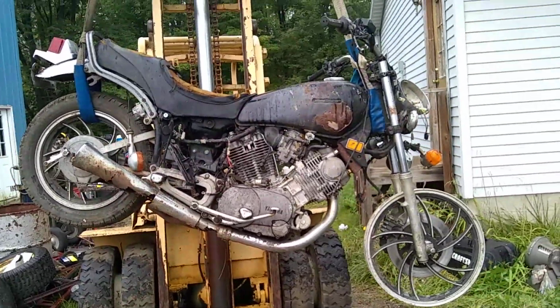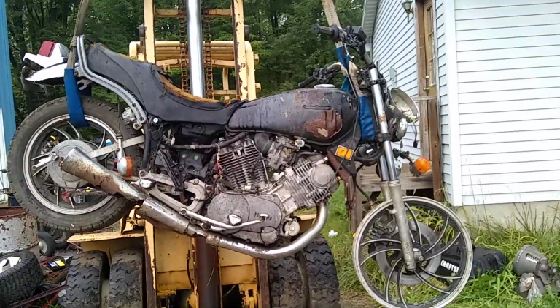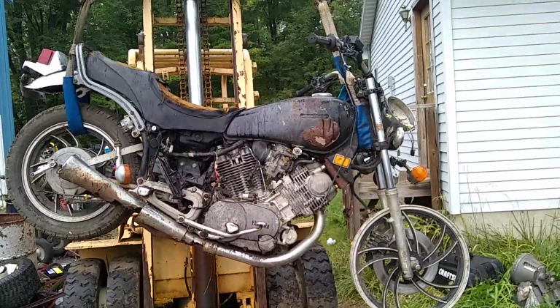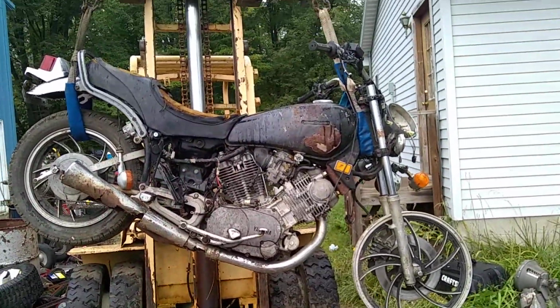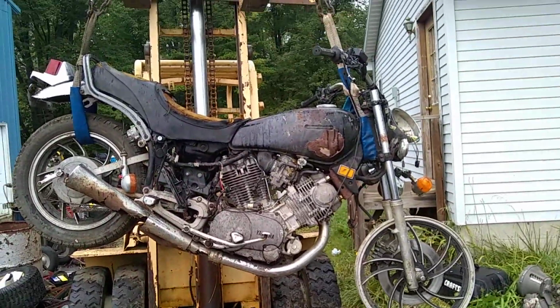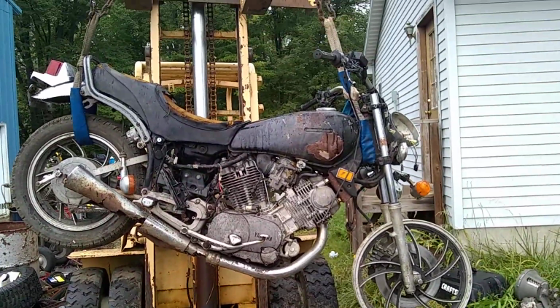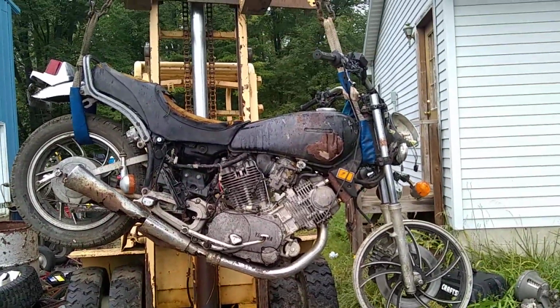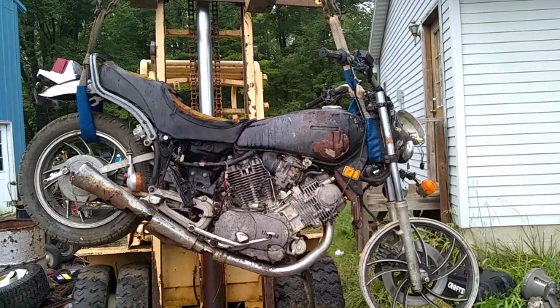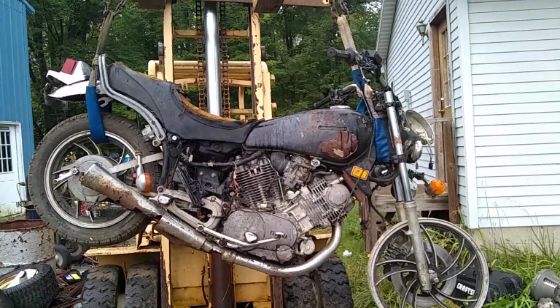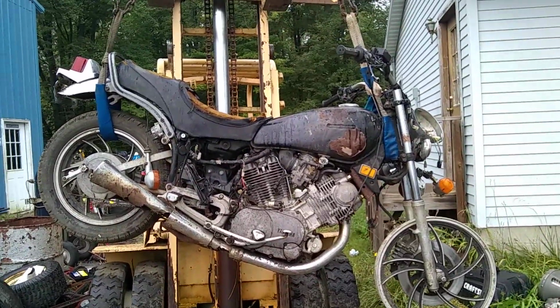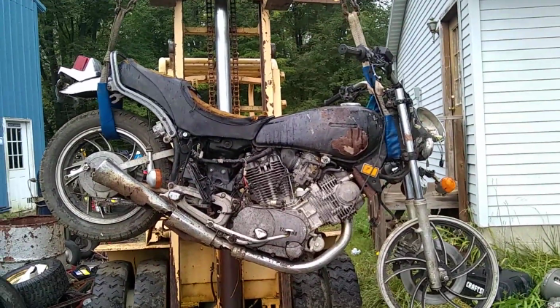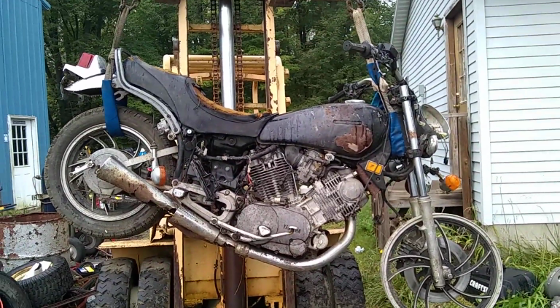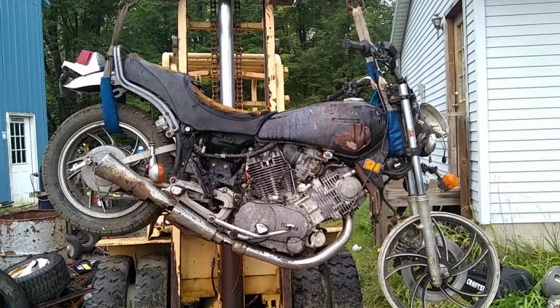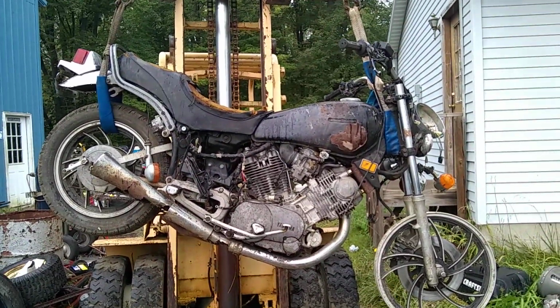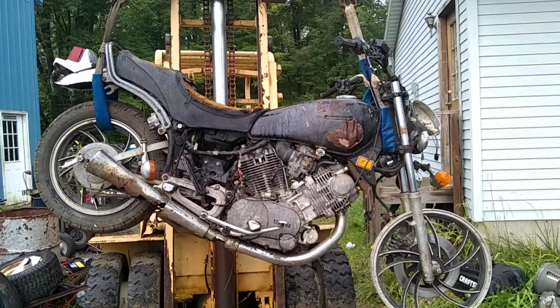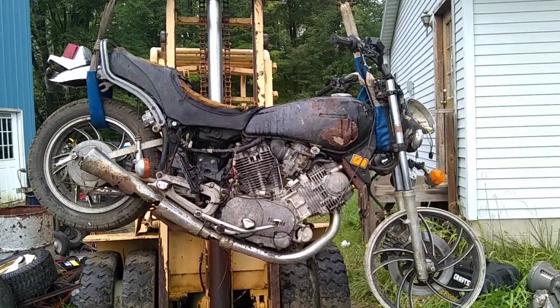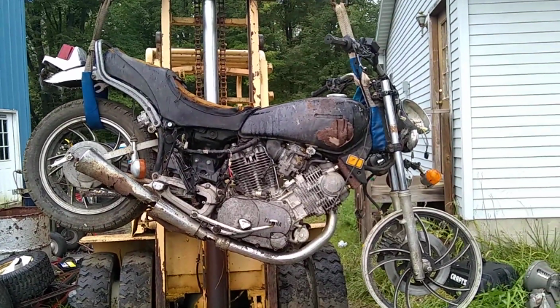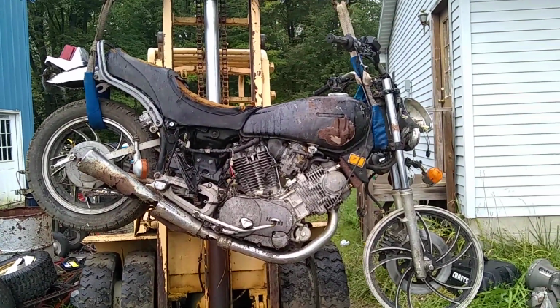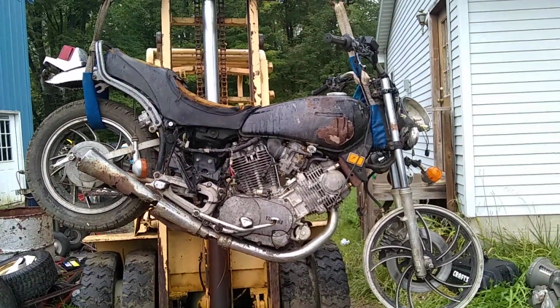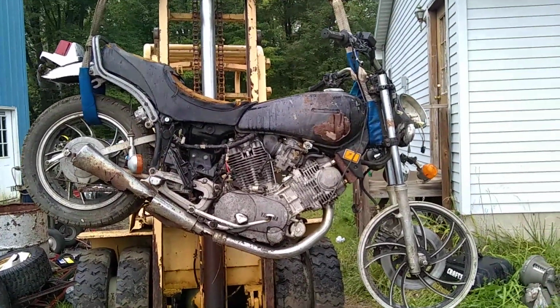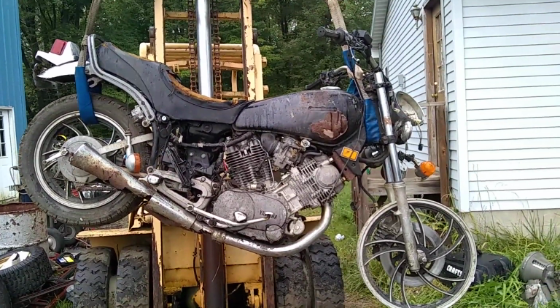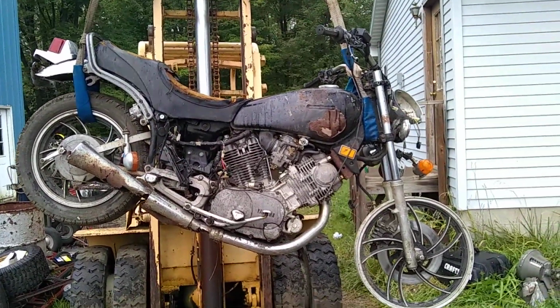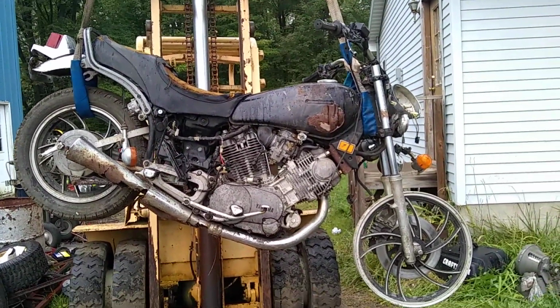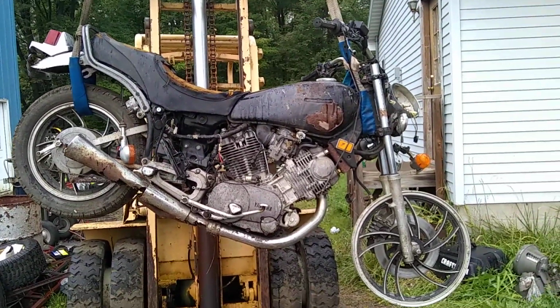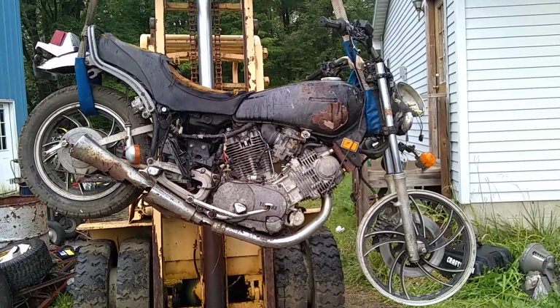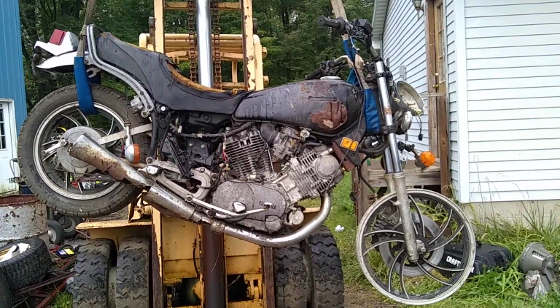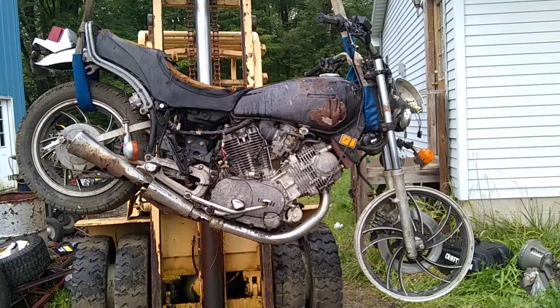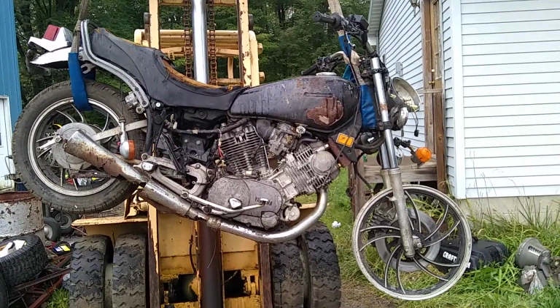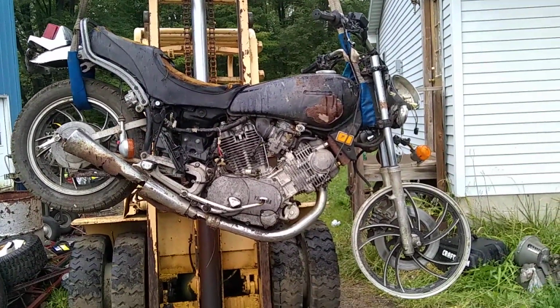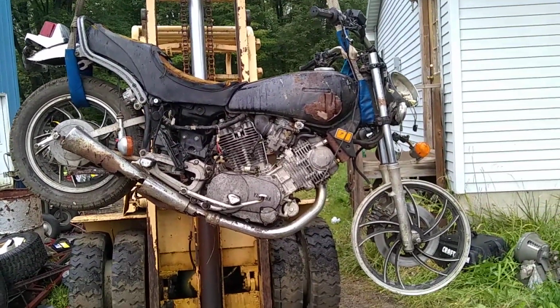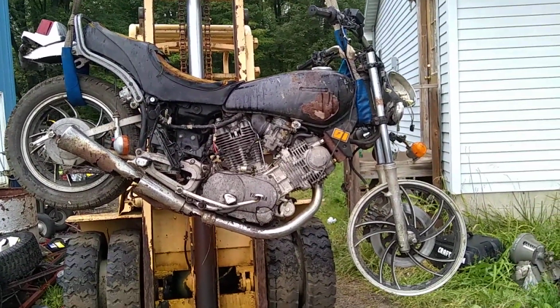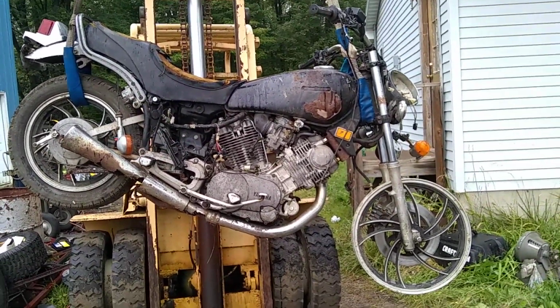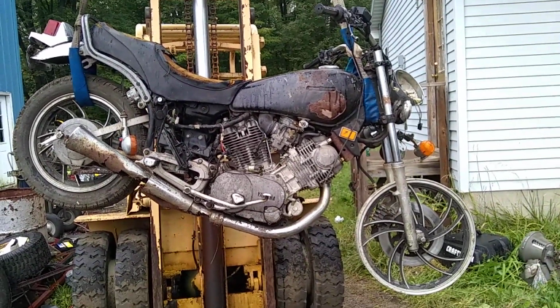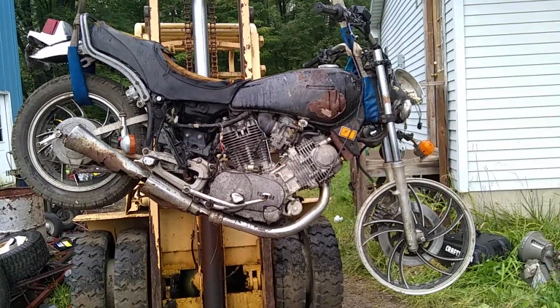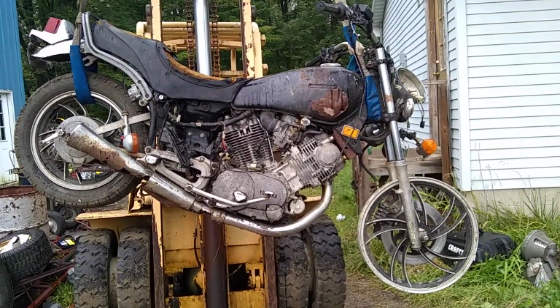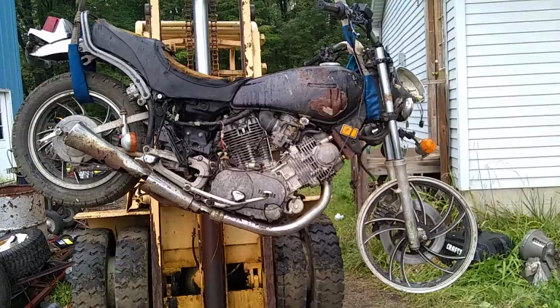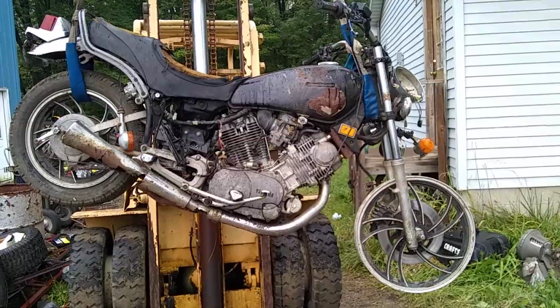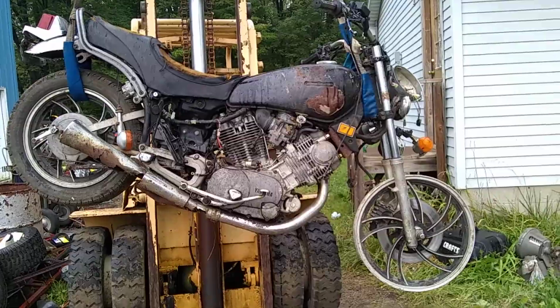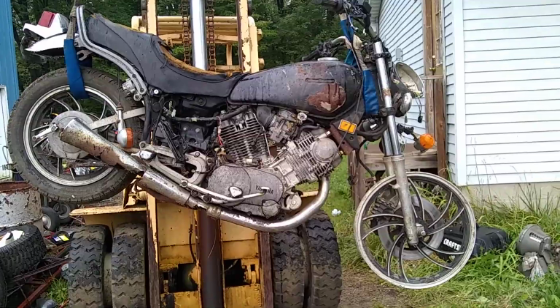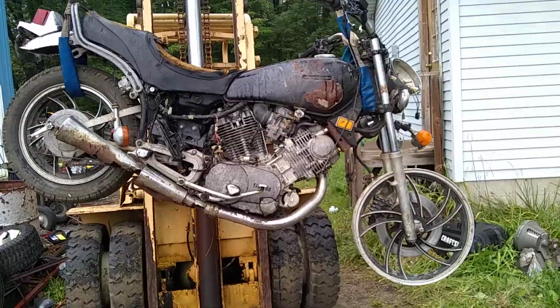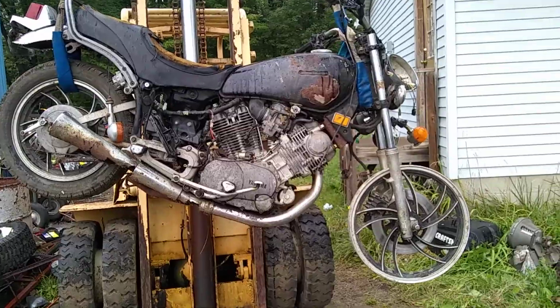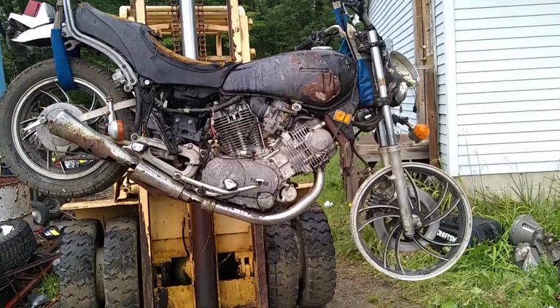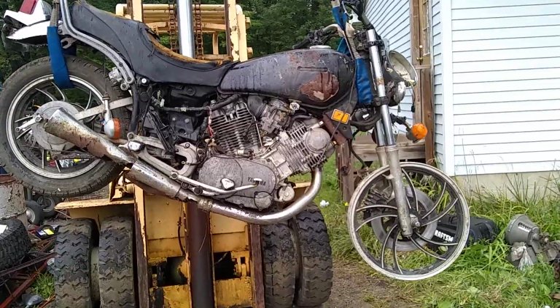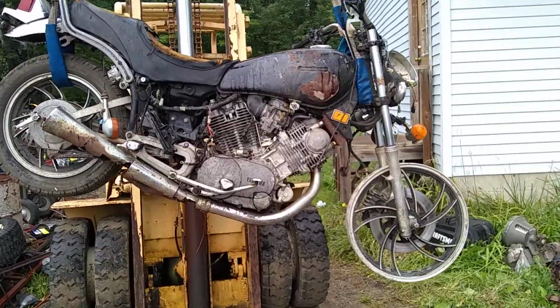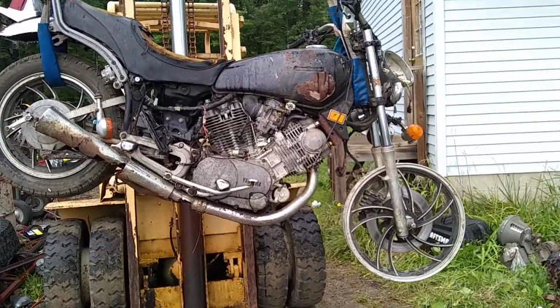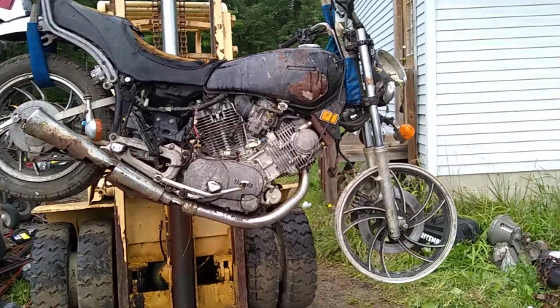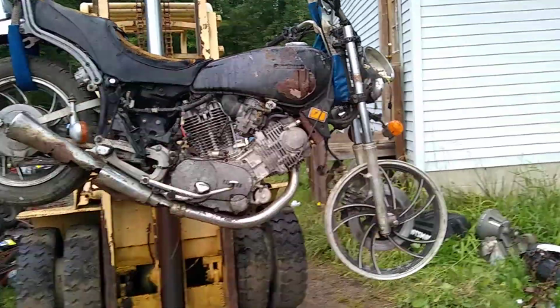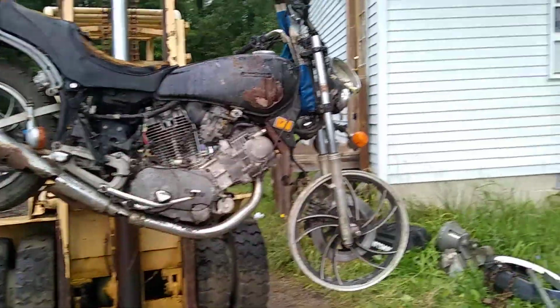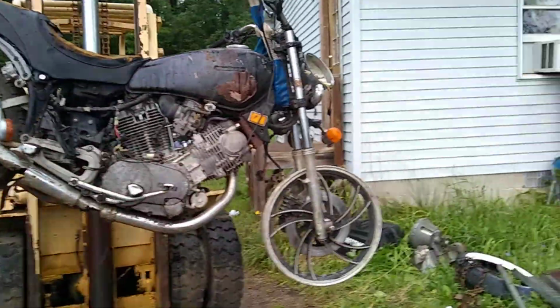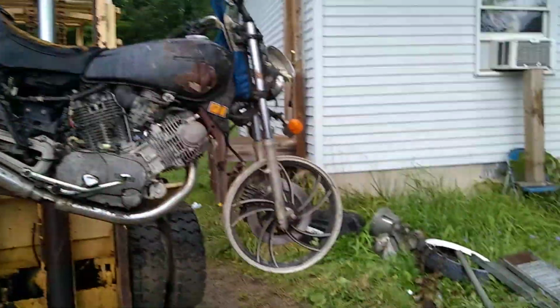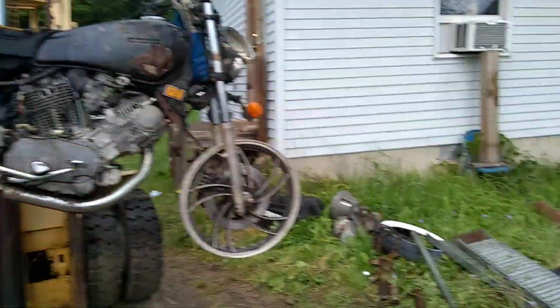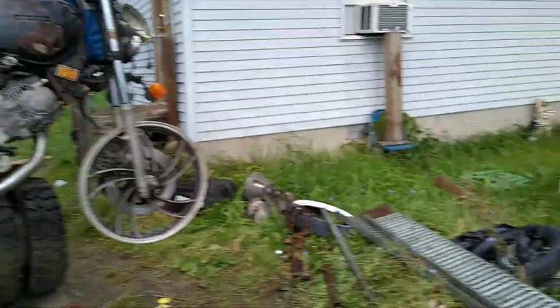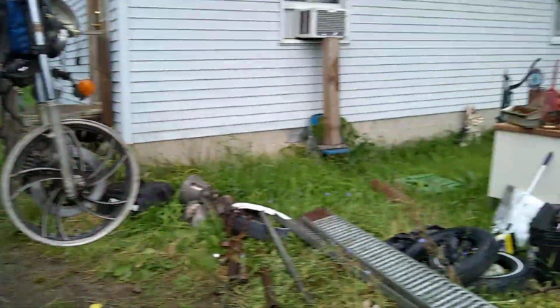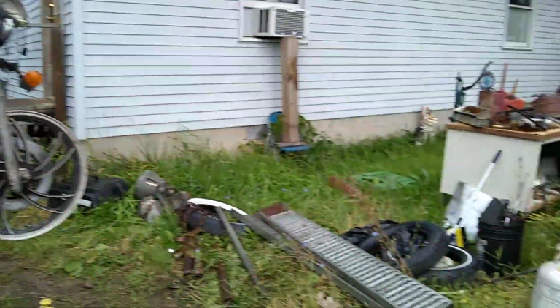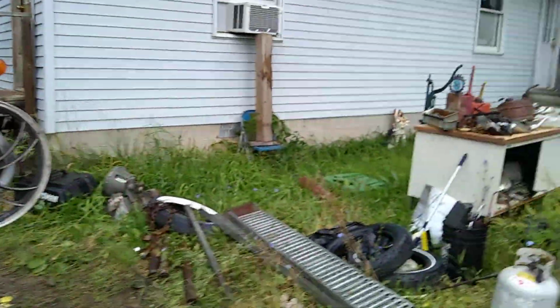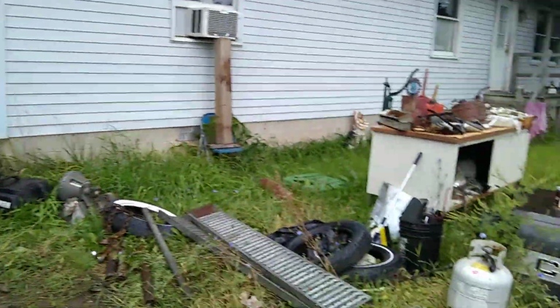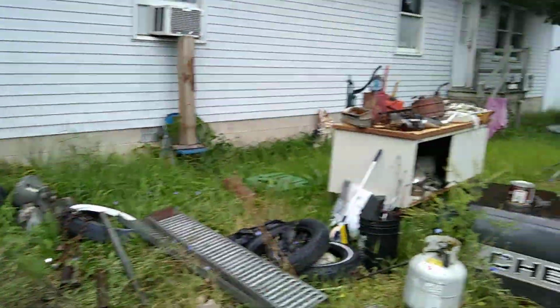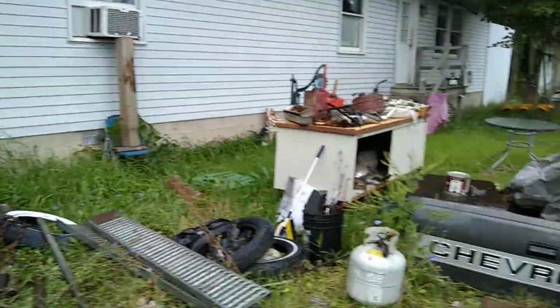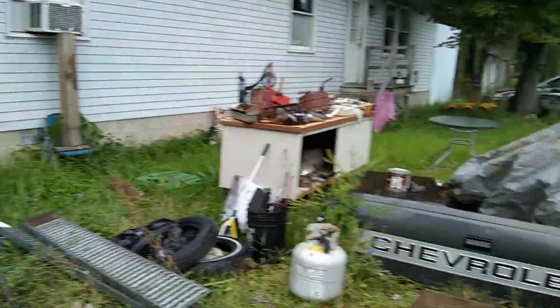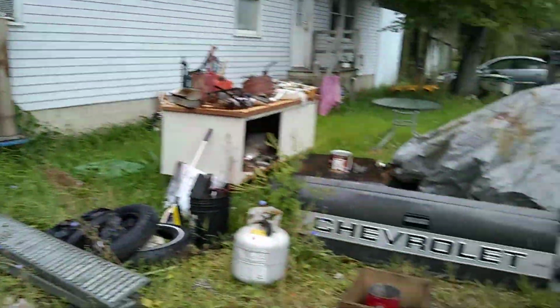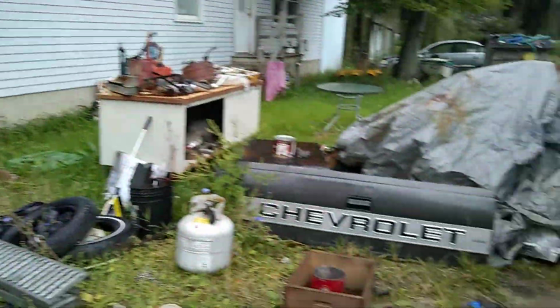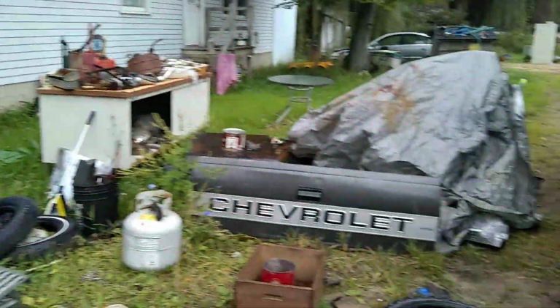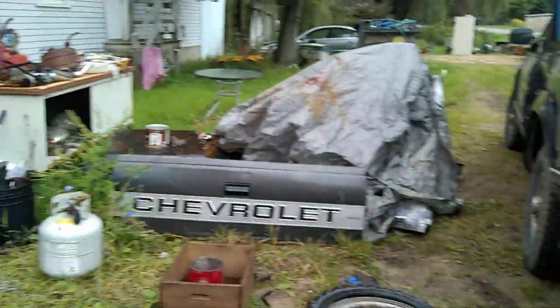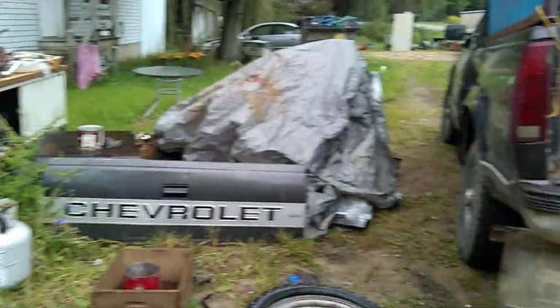Got a couple bites on it — it's actually listed on the computer for I think $250. Needs a lot of work.